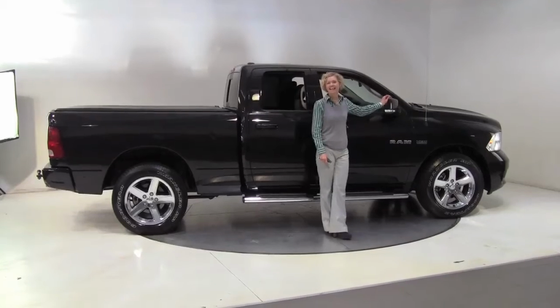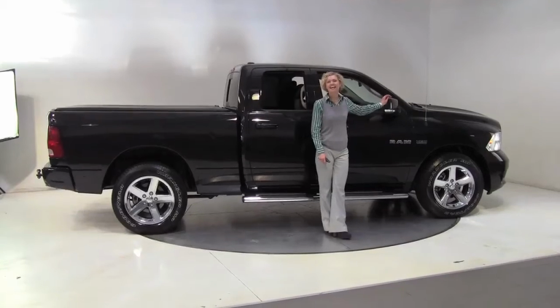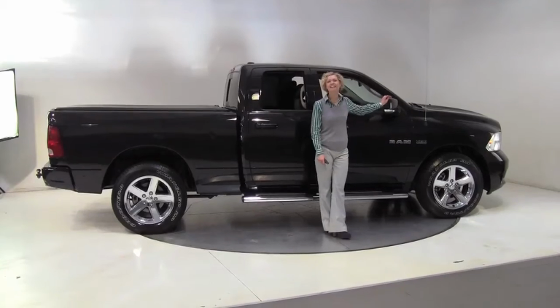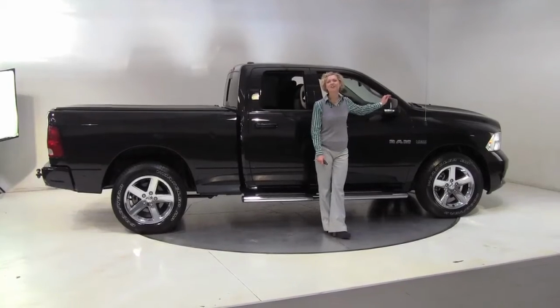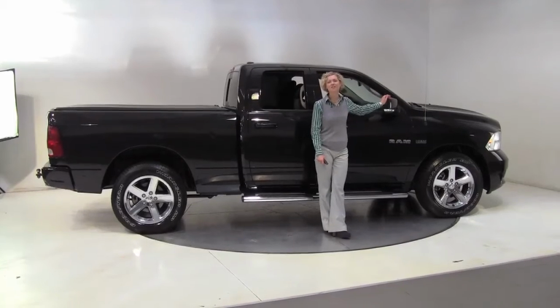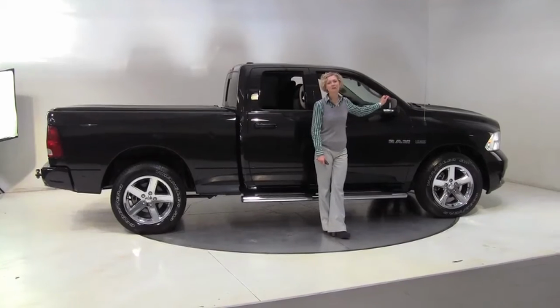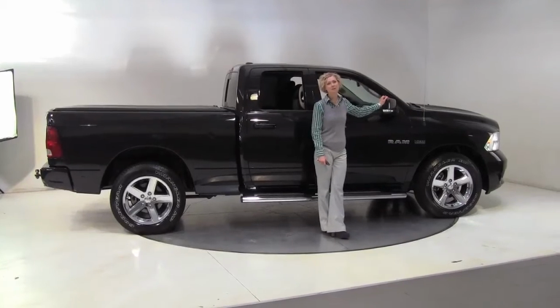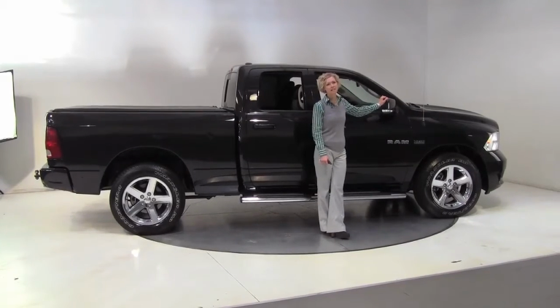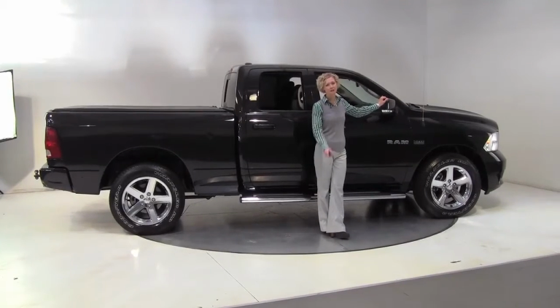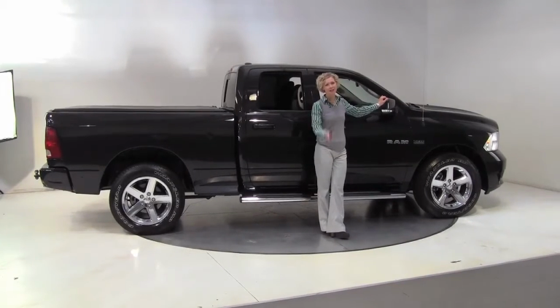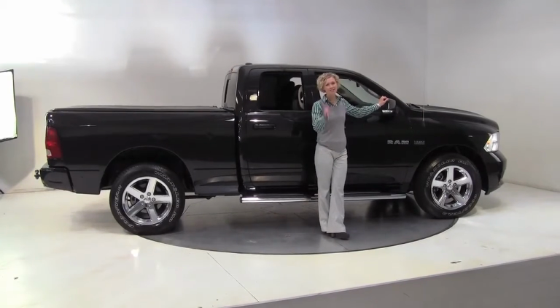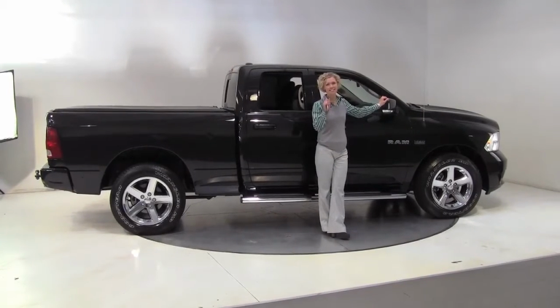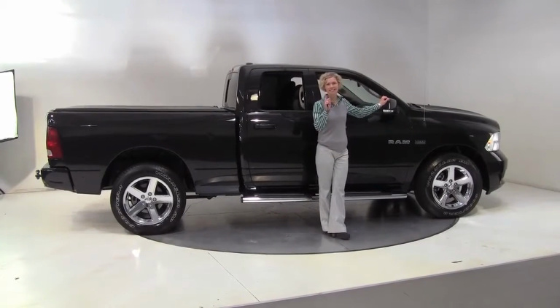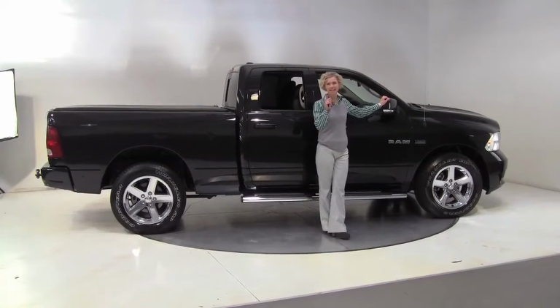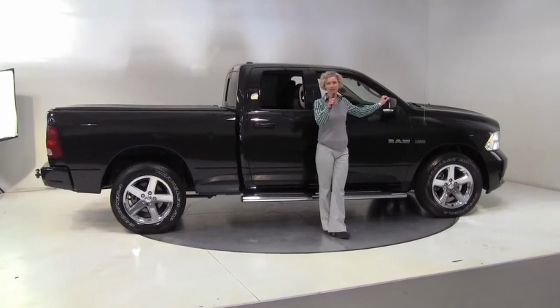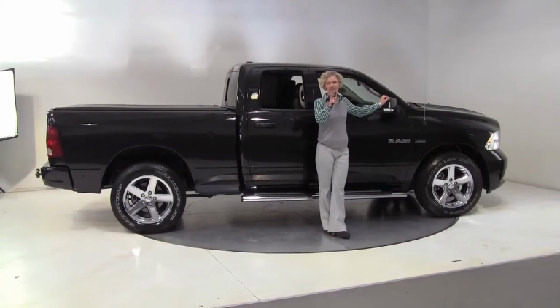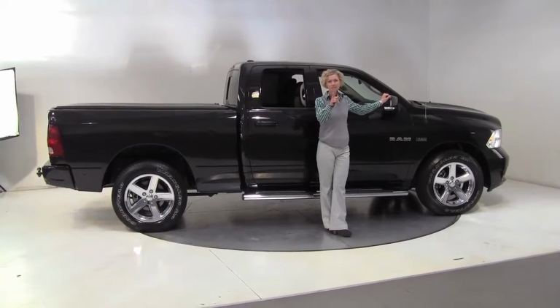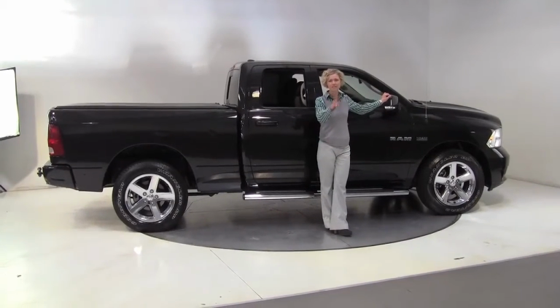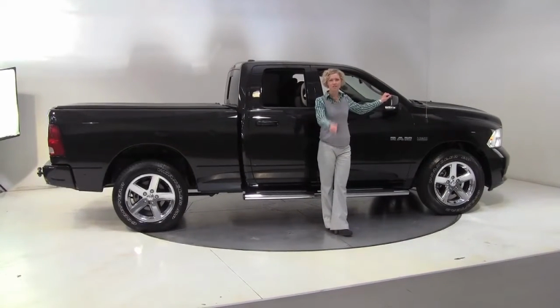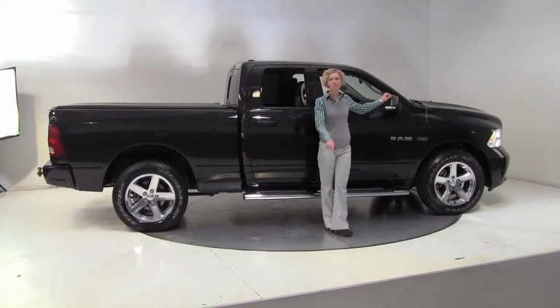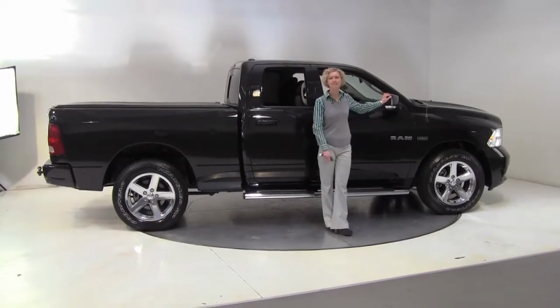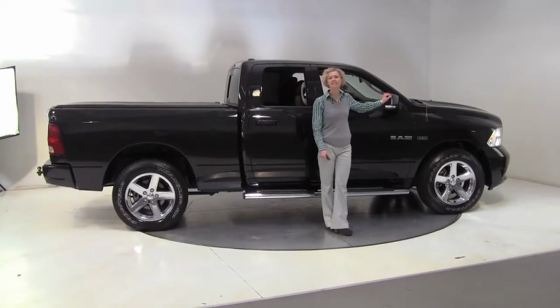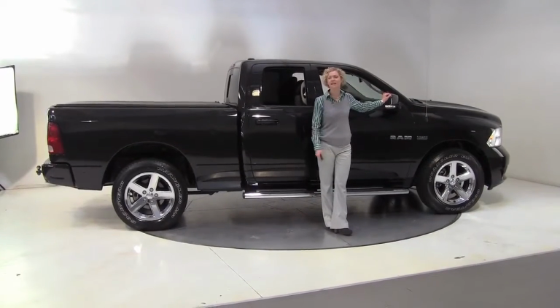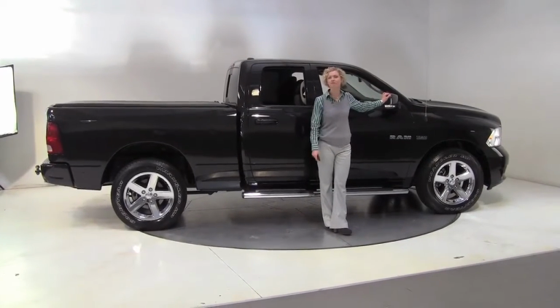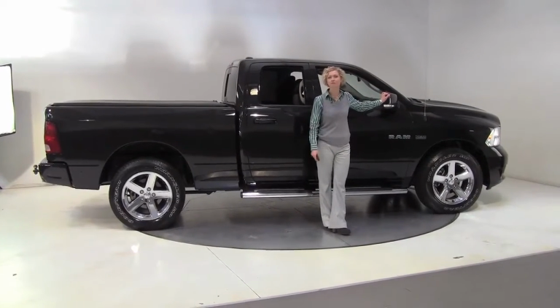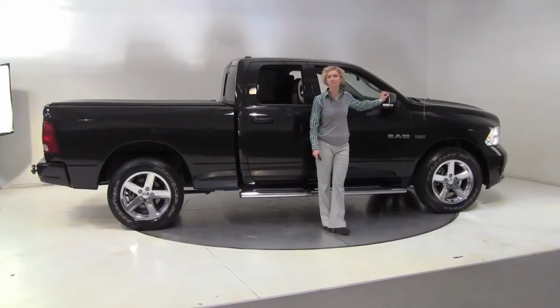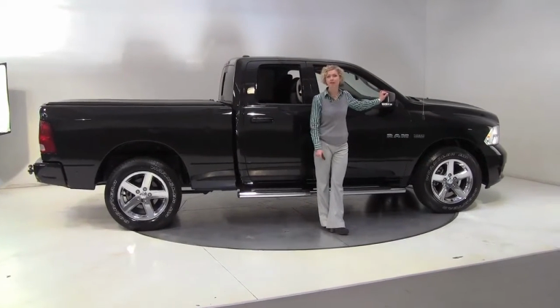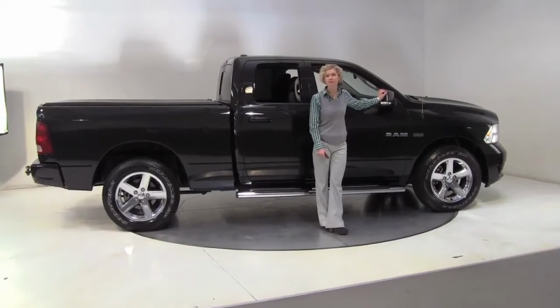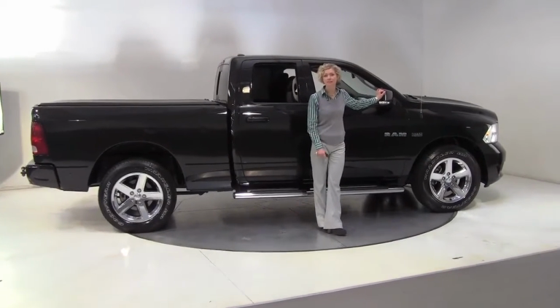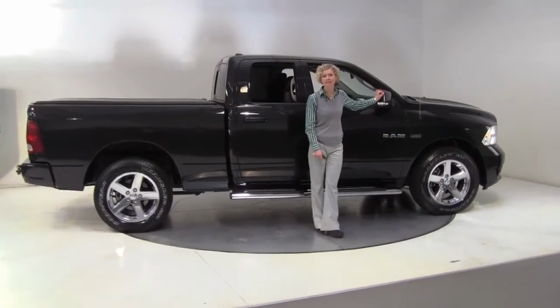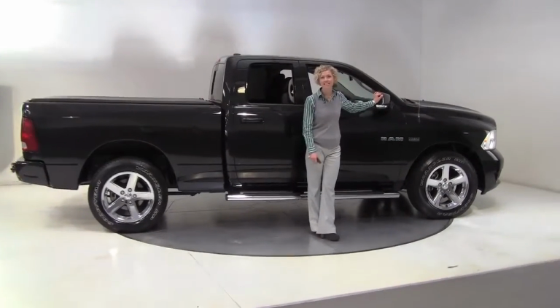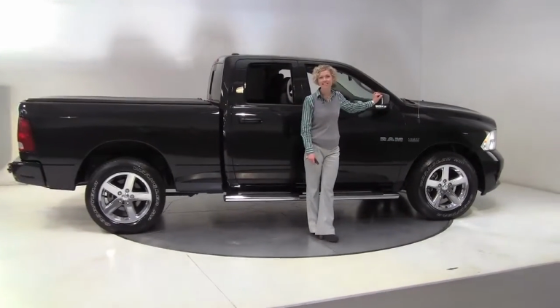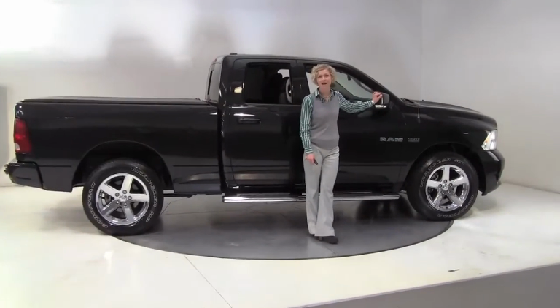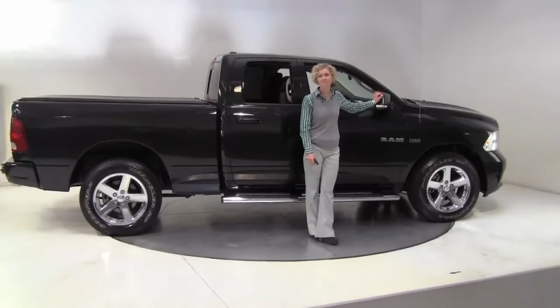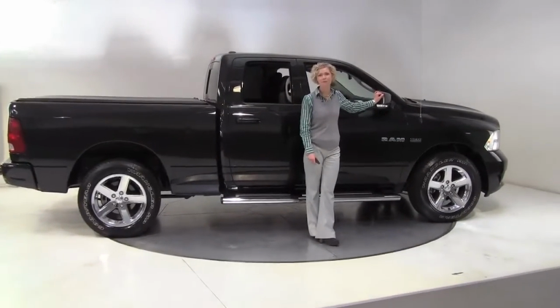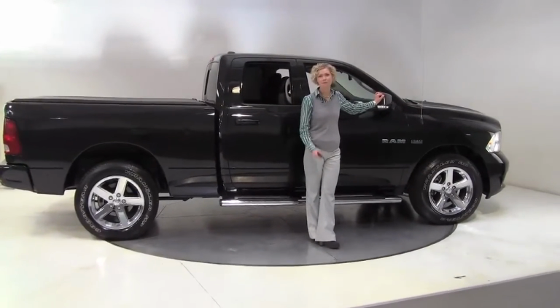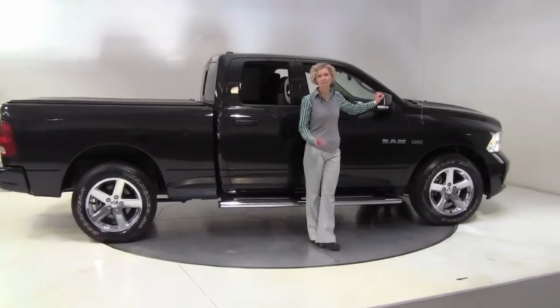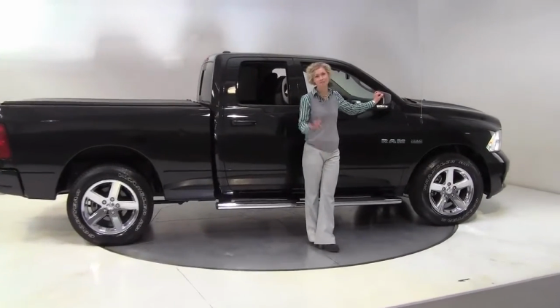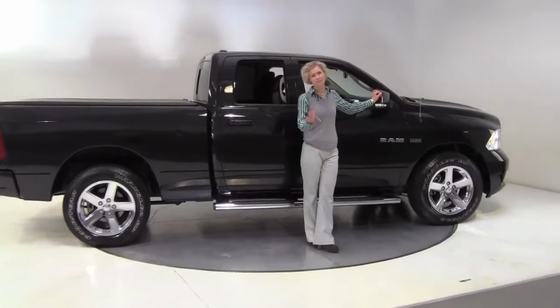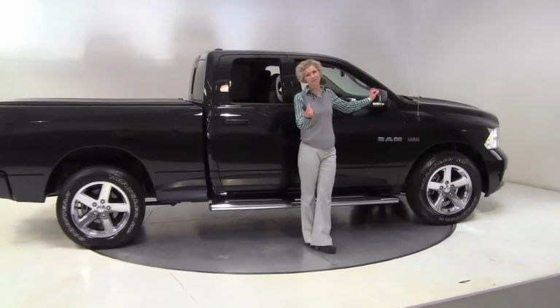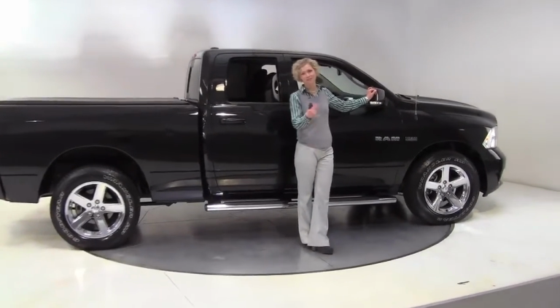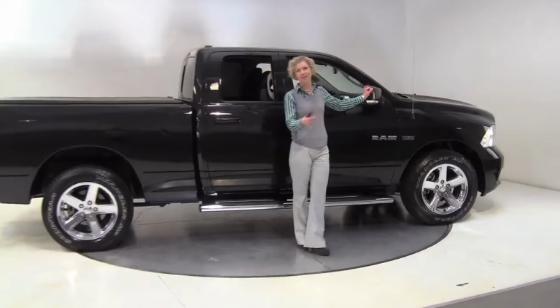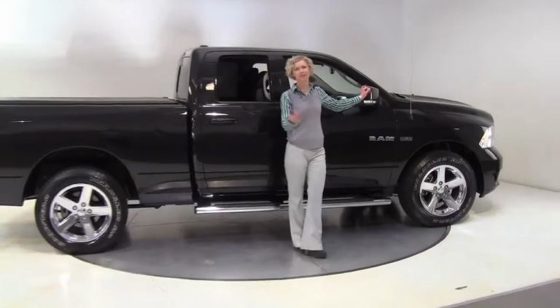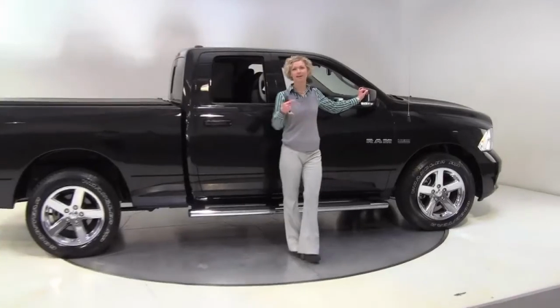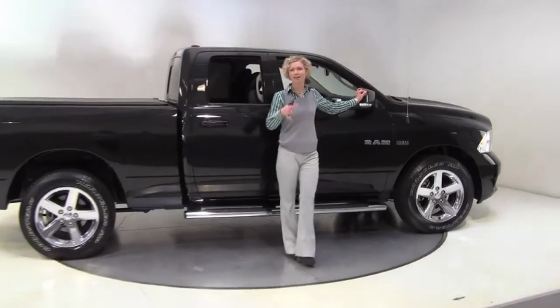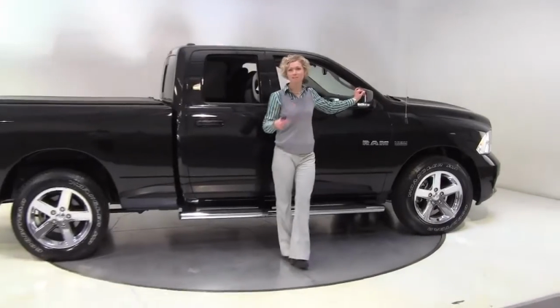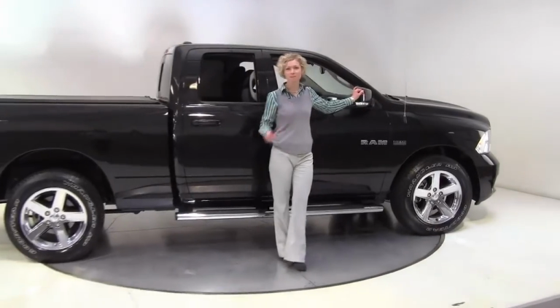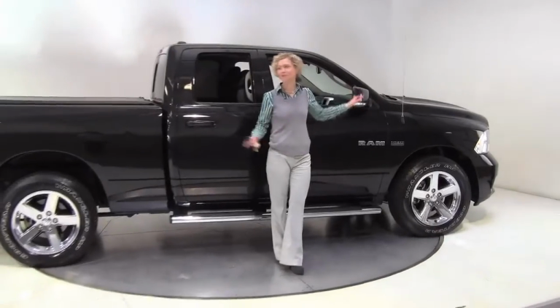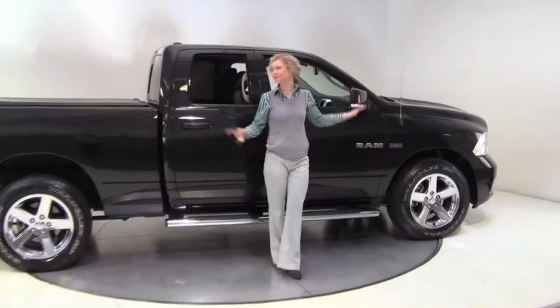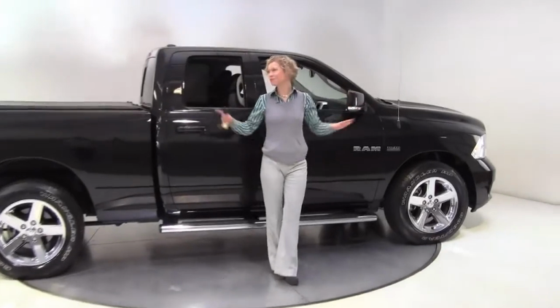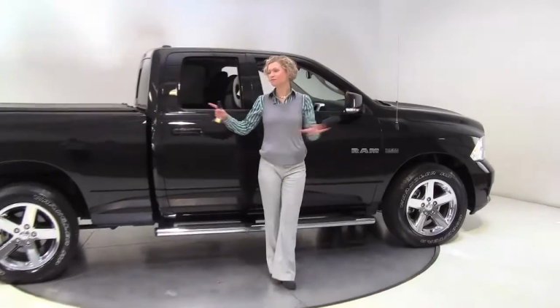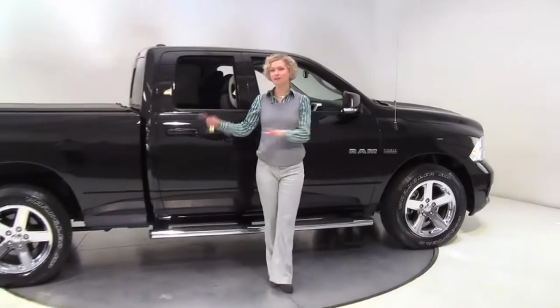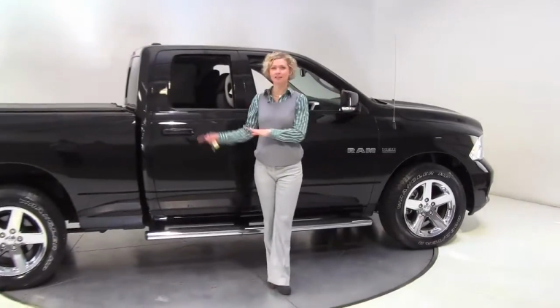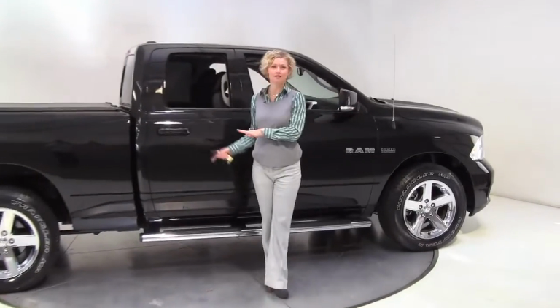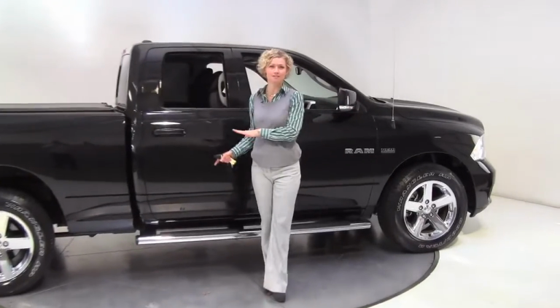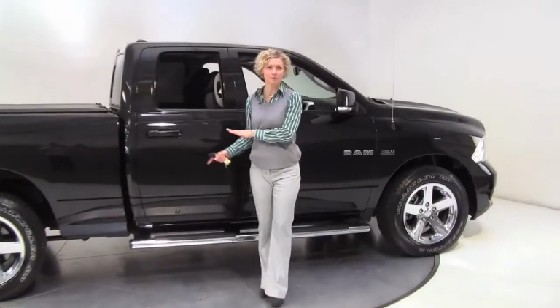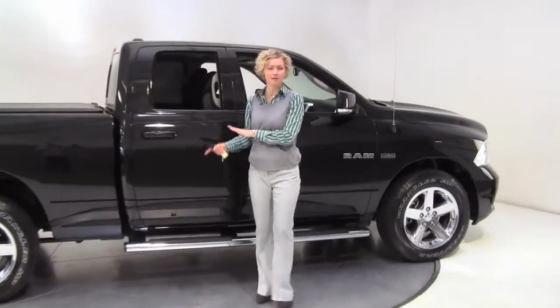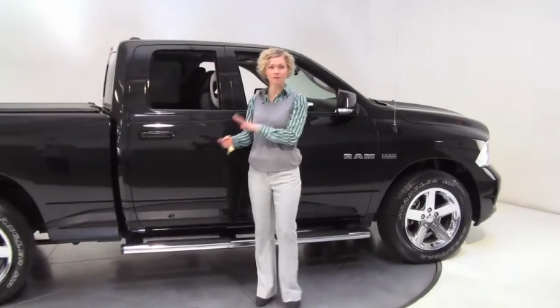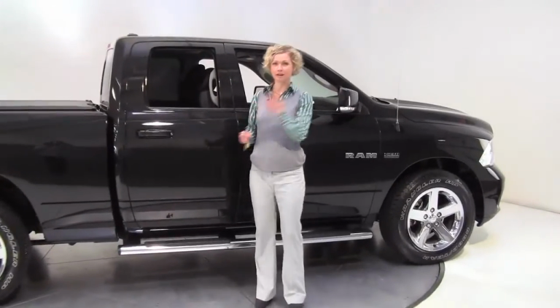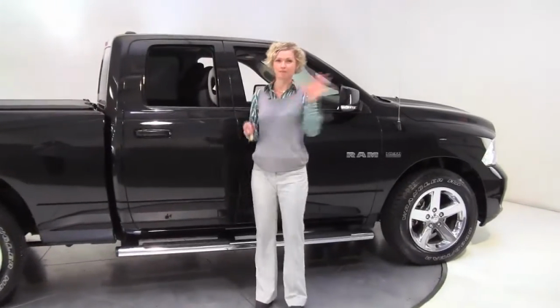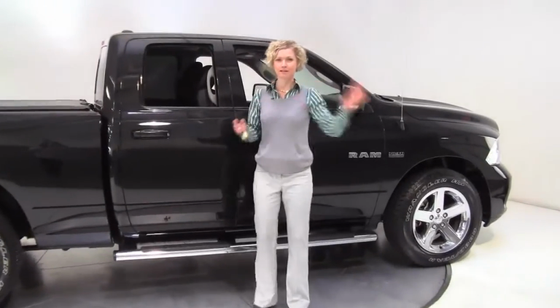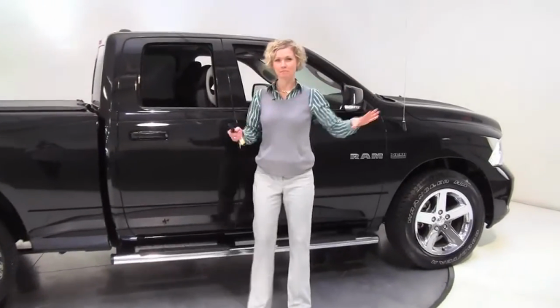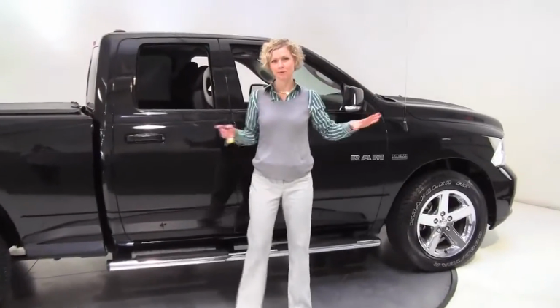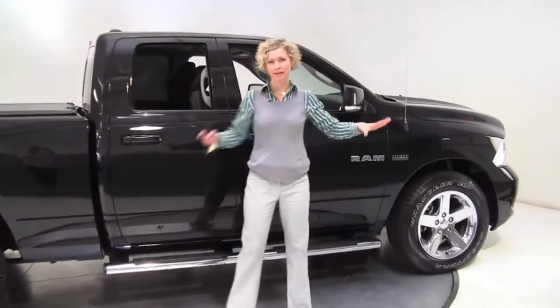Hello there, wise buyers. This is Erin coming to you once again from Feldman Nissan, Bloomington, Minnesota. You've got to come closer. I know the vehicle is big, but I'm not that big.